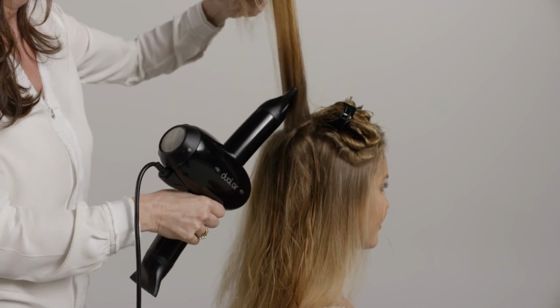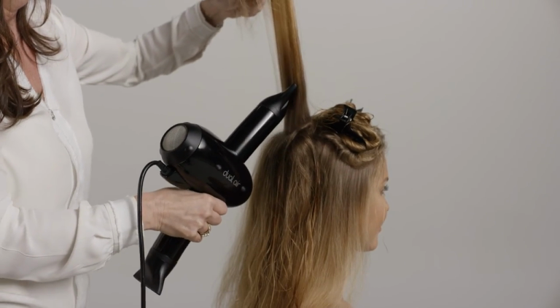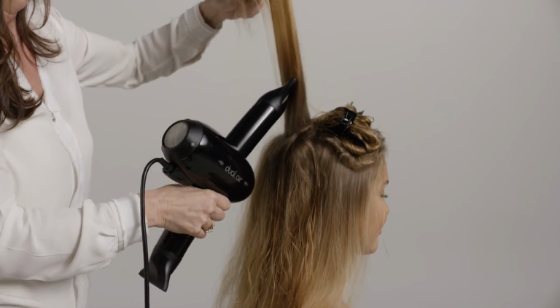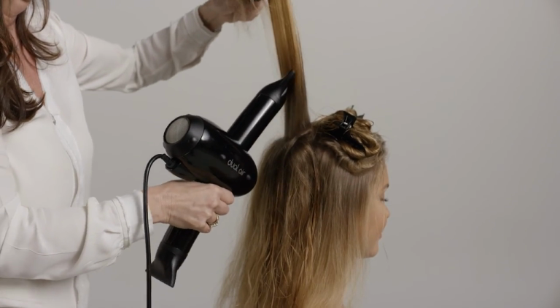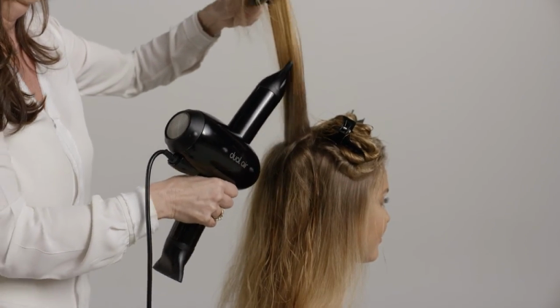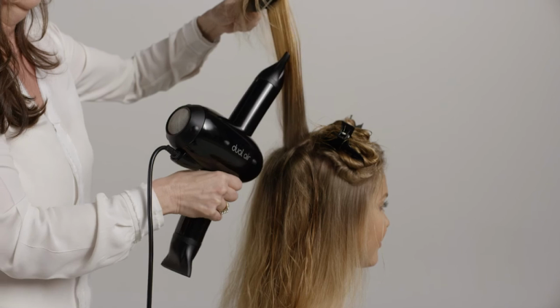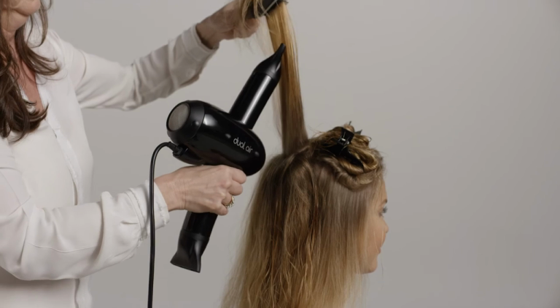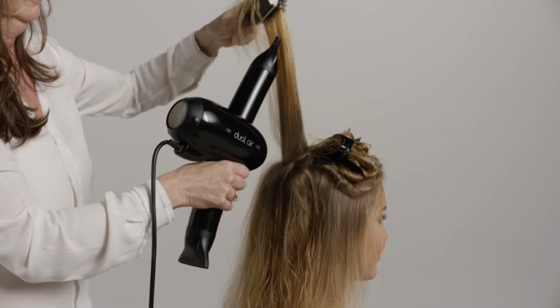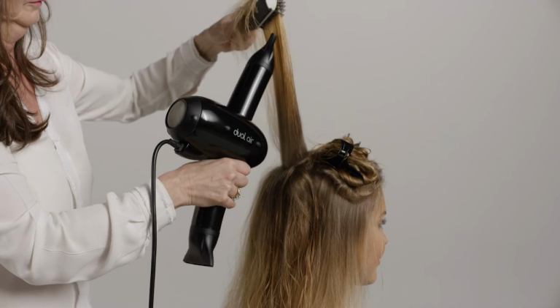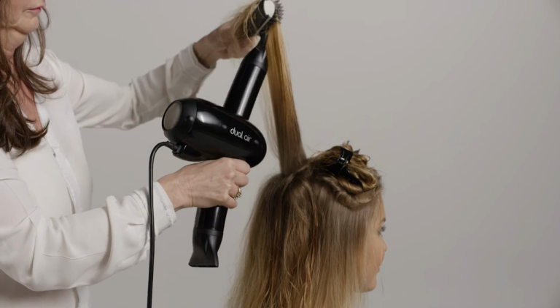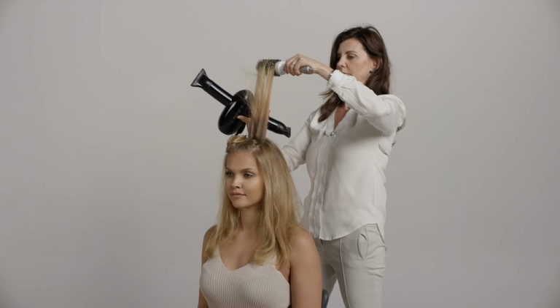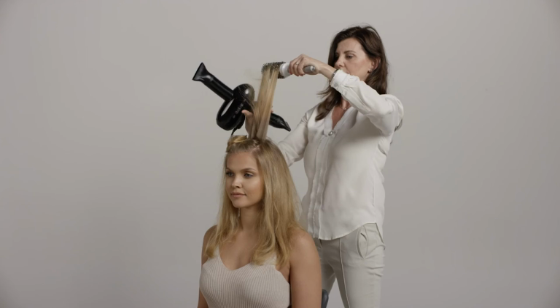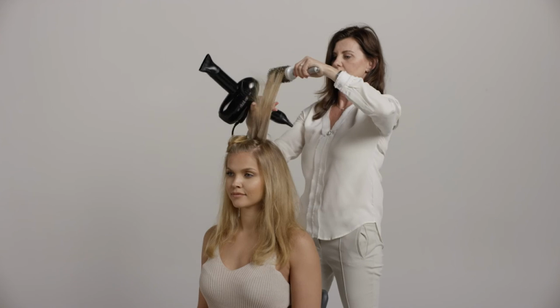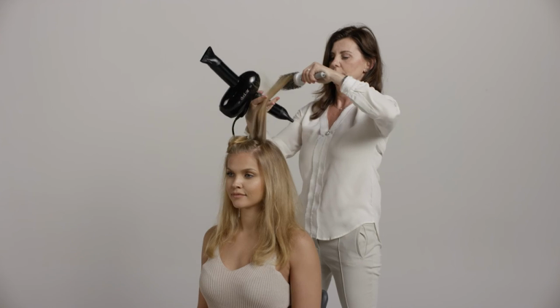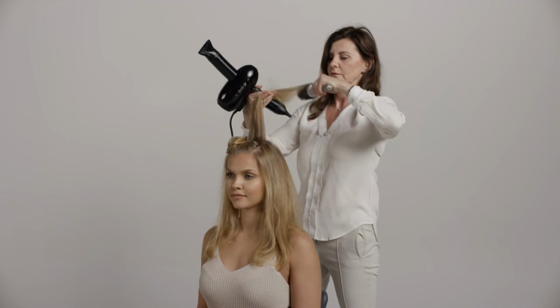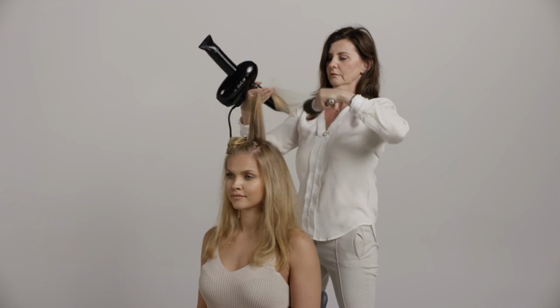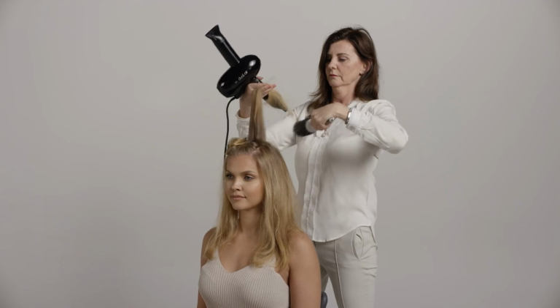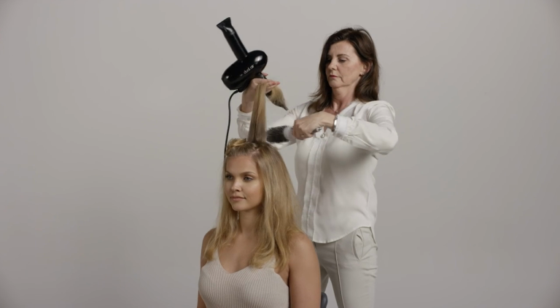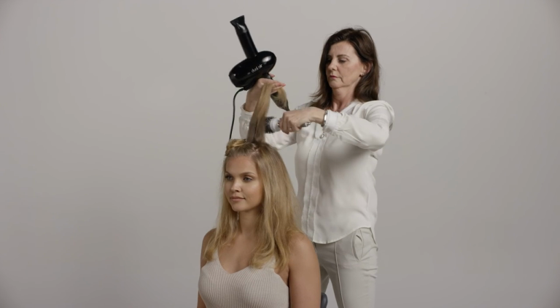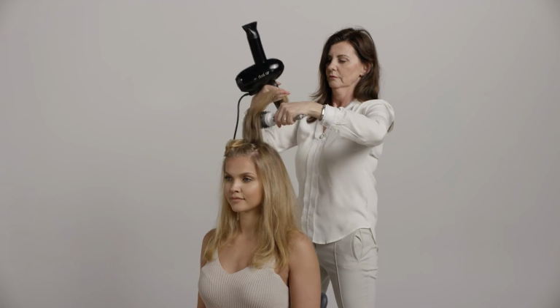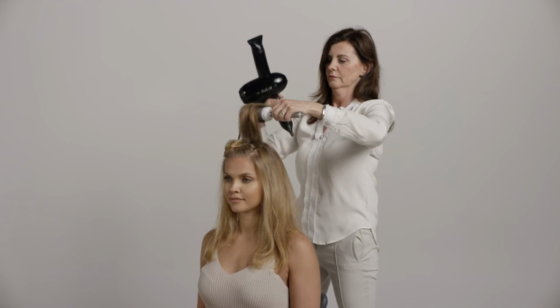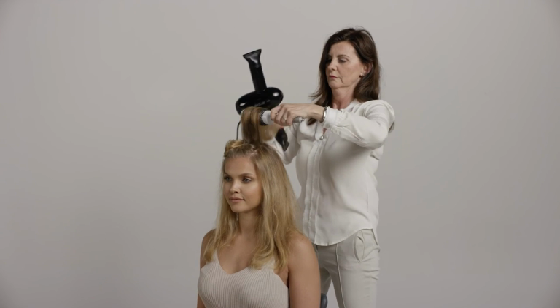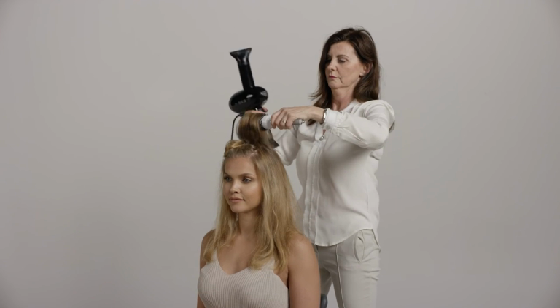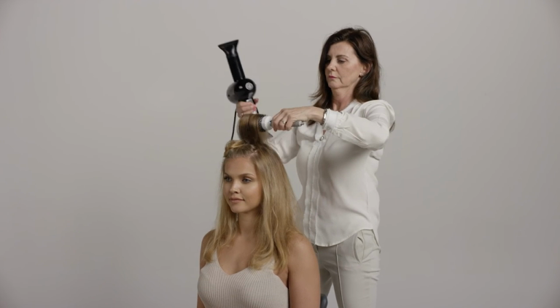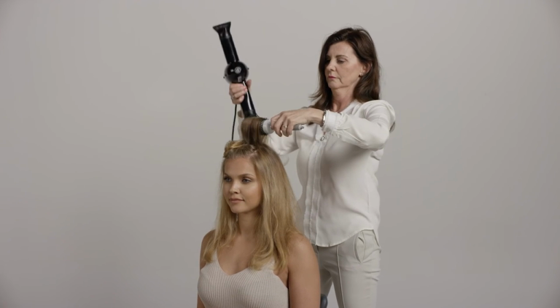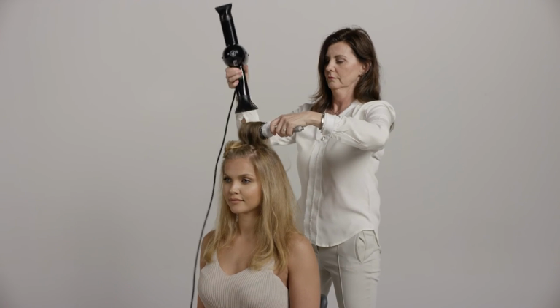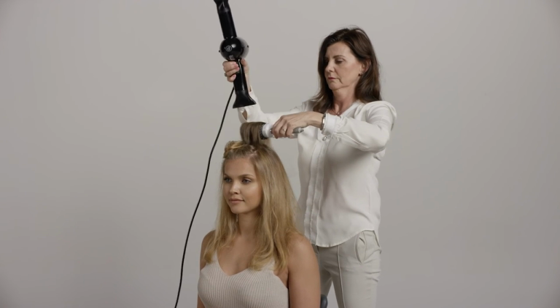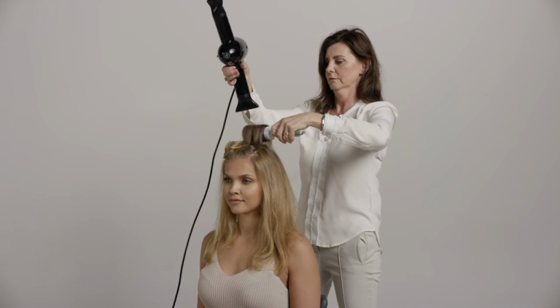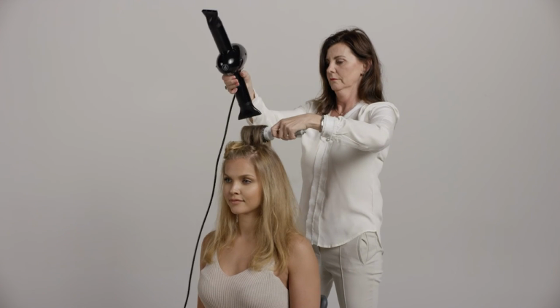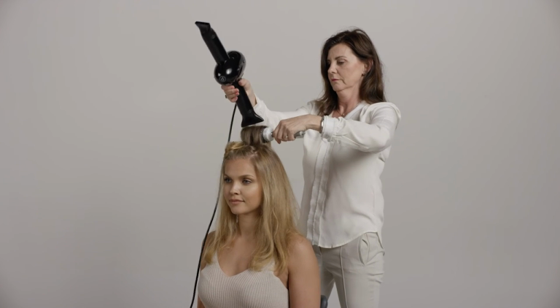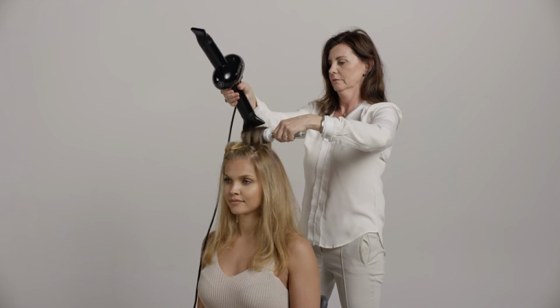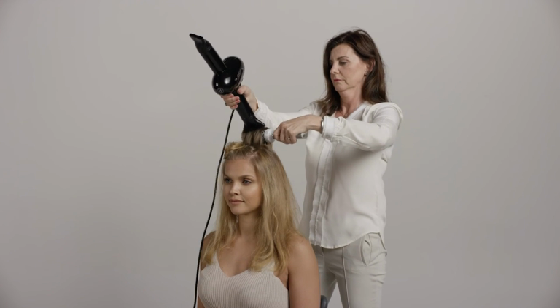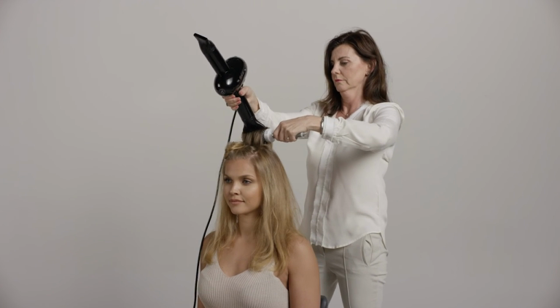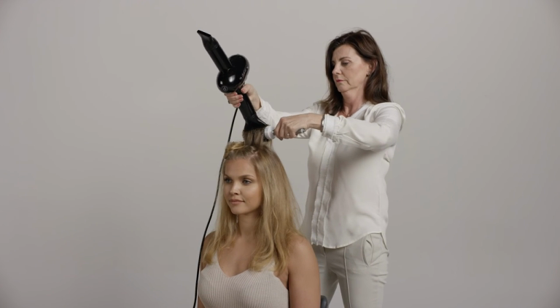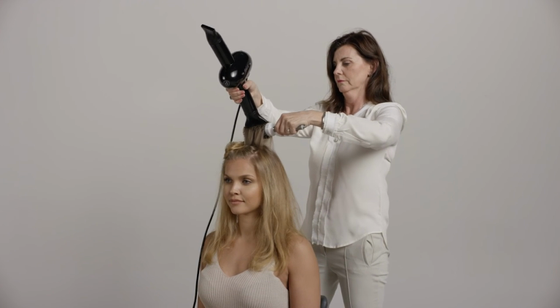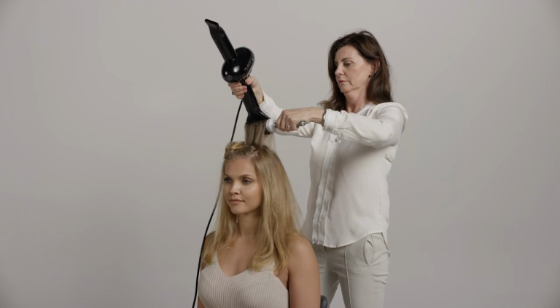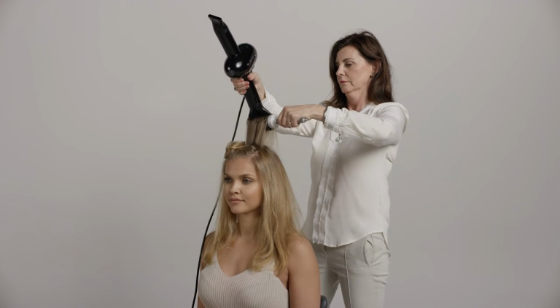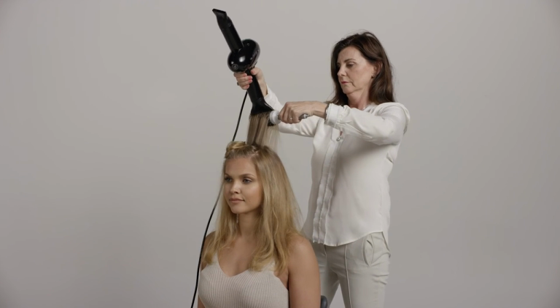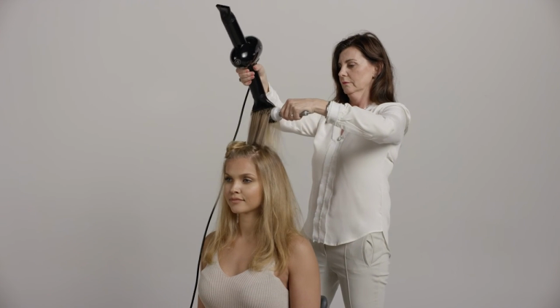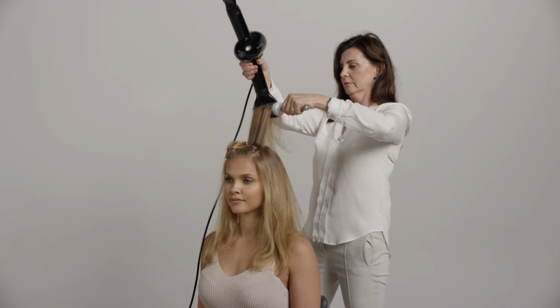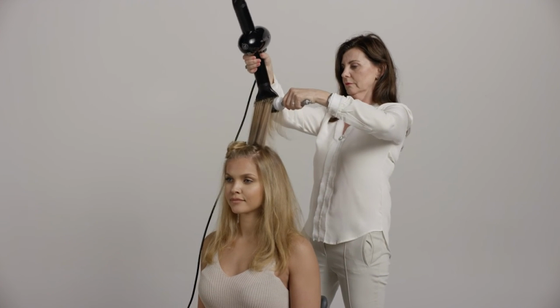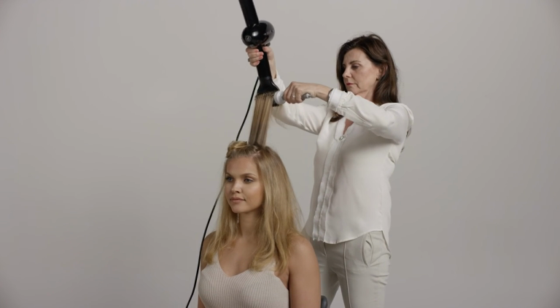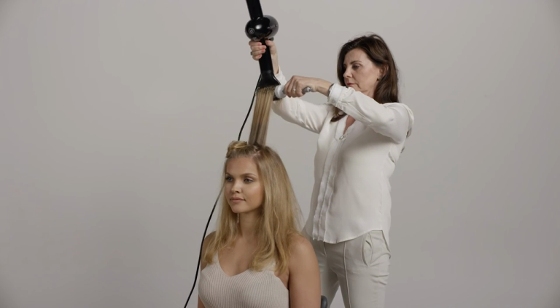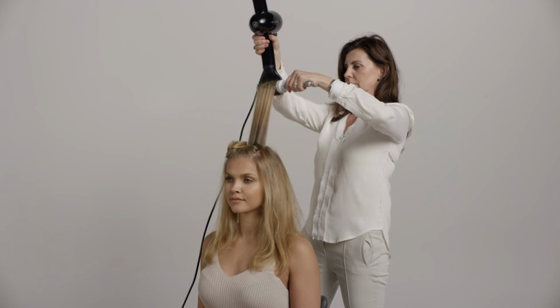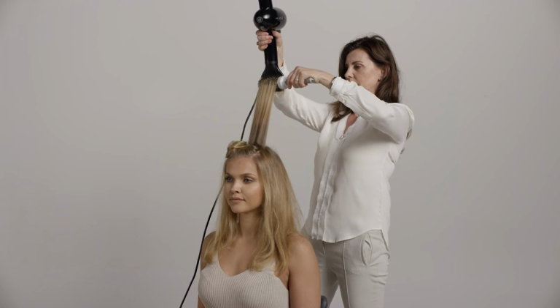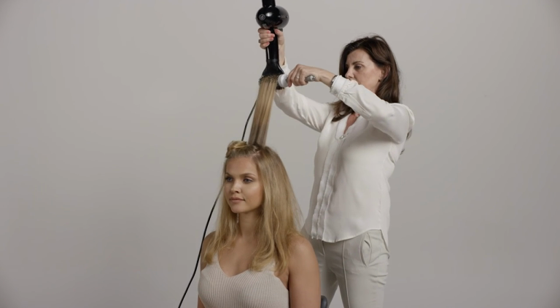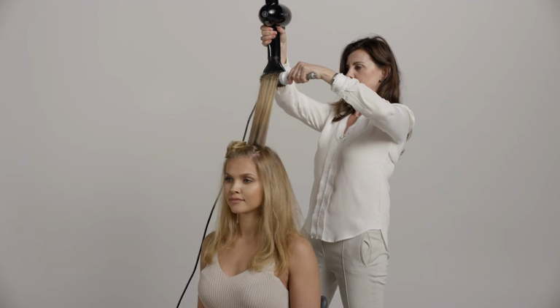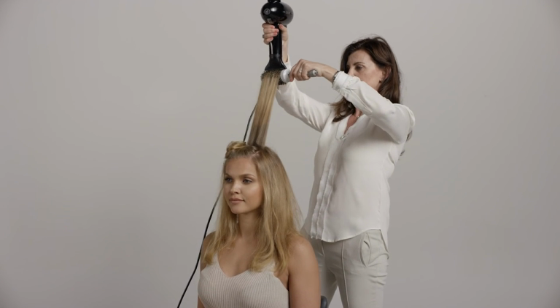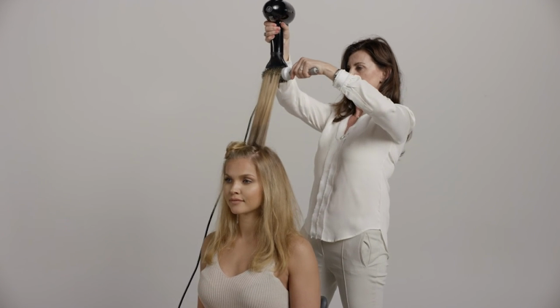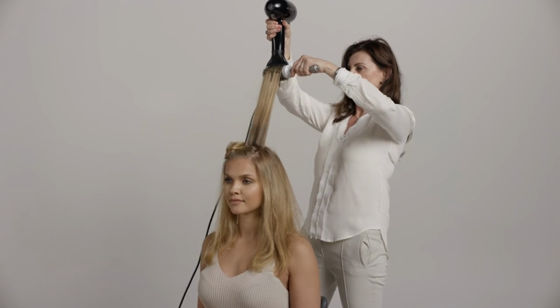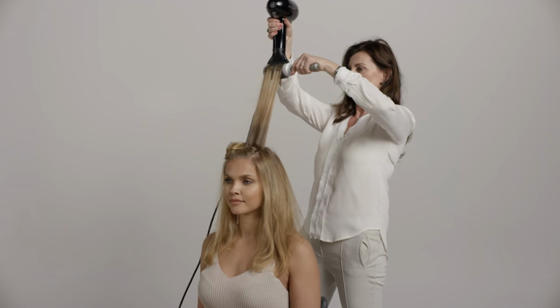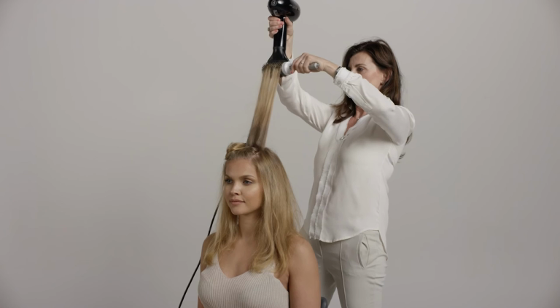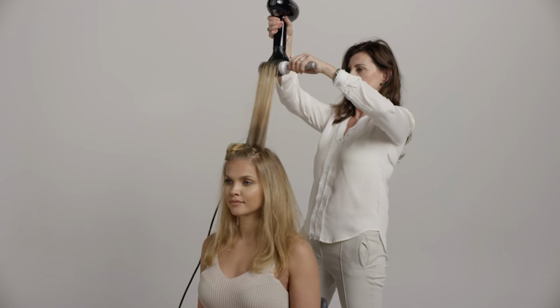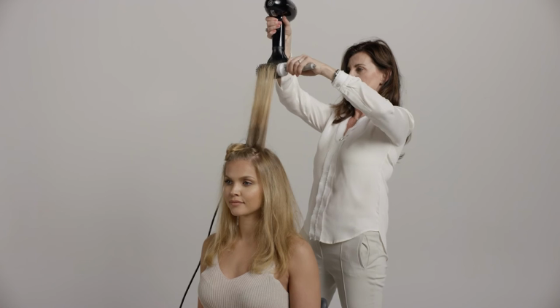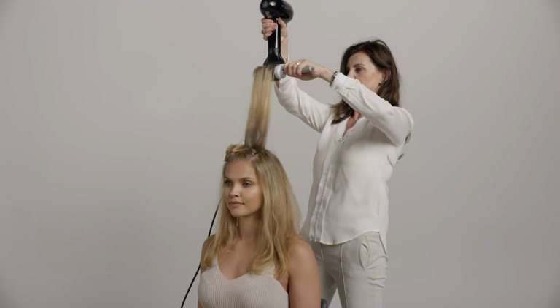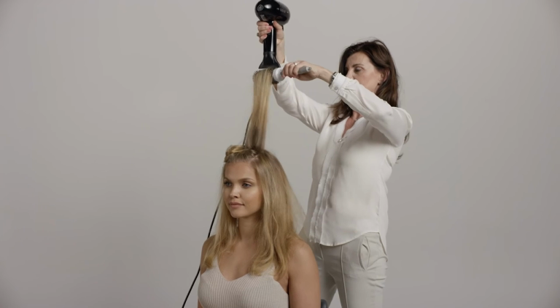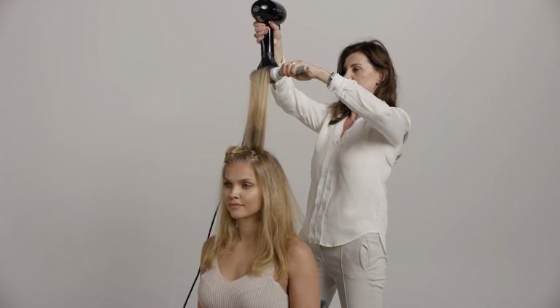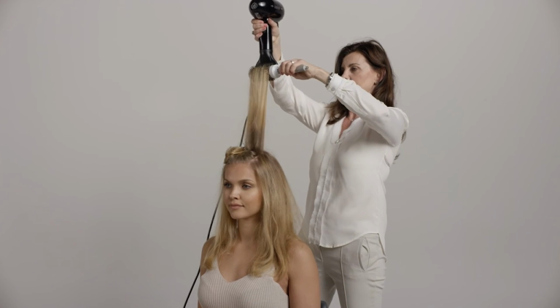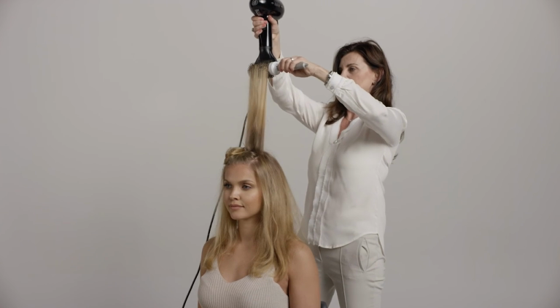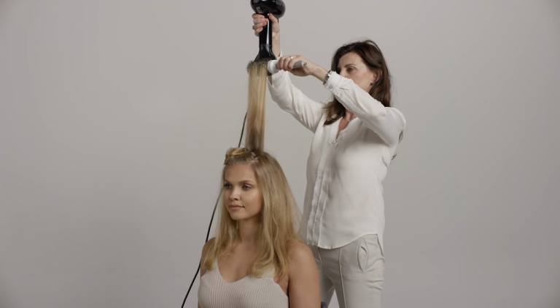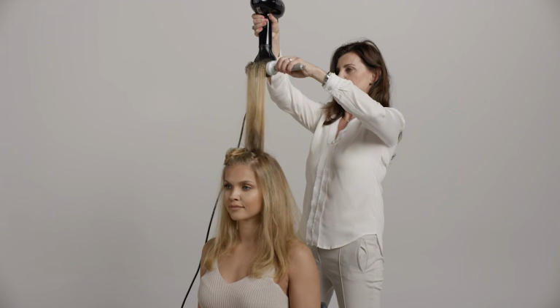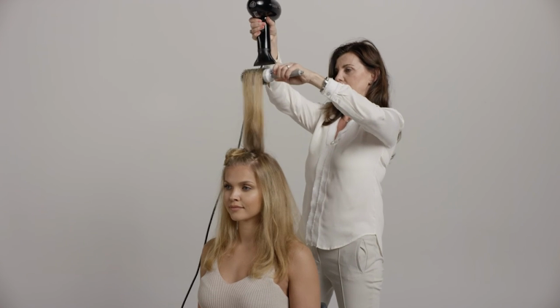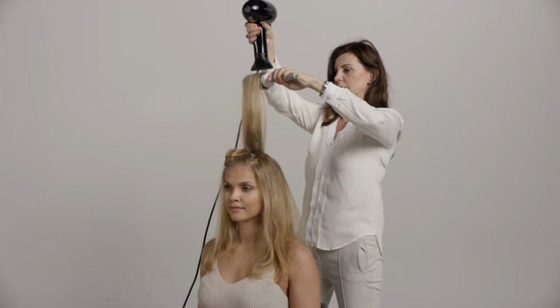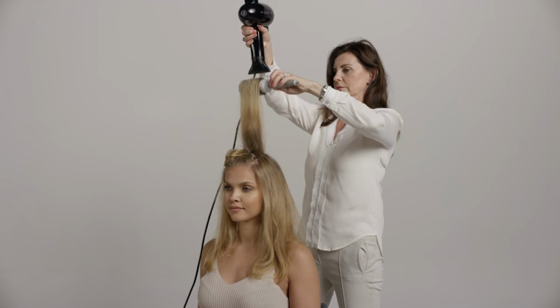Use the lower outlet when you blow dry the top of the hair. The nozzles are angled so you can control the air in the direction that you want.